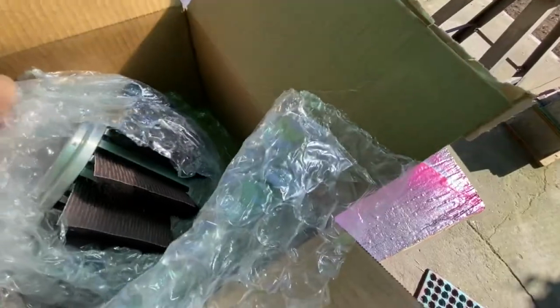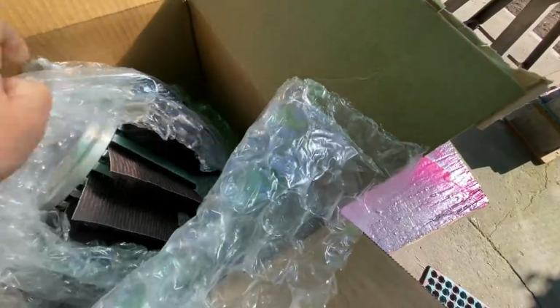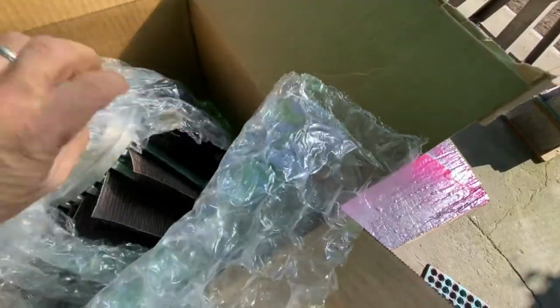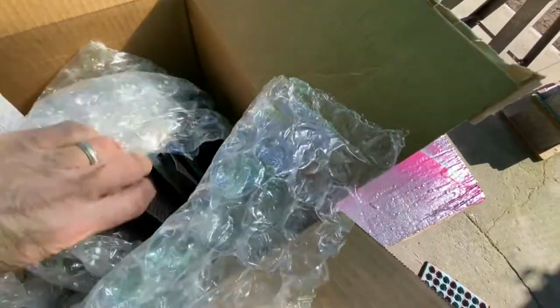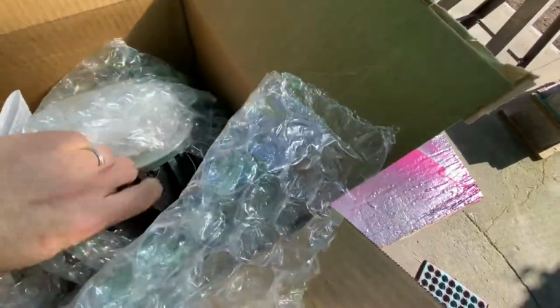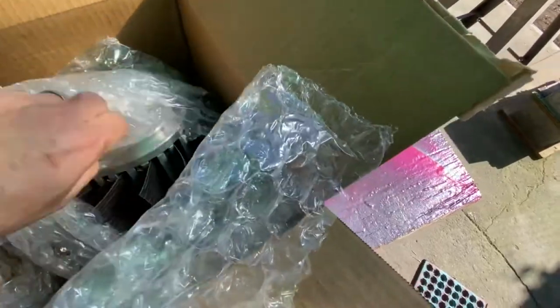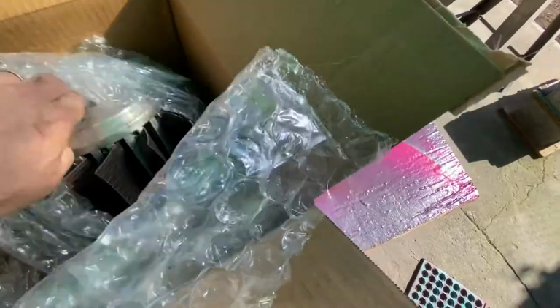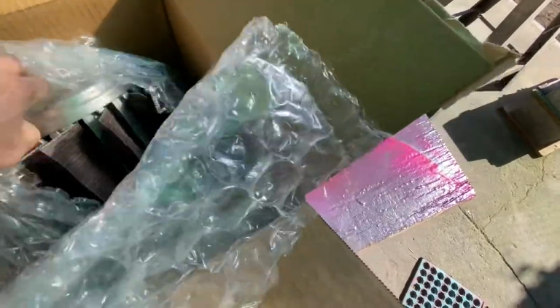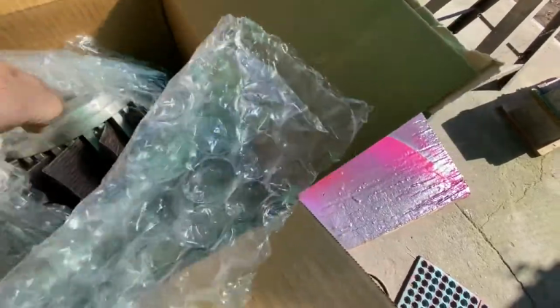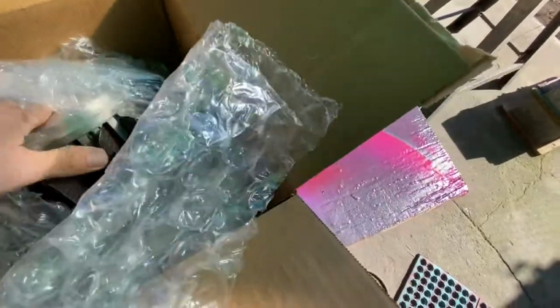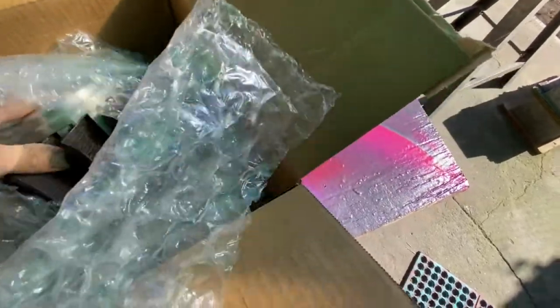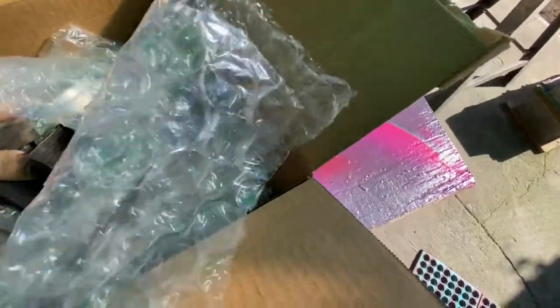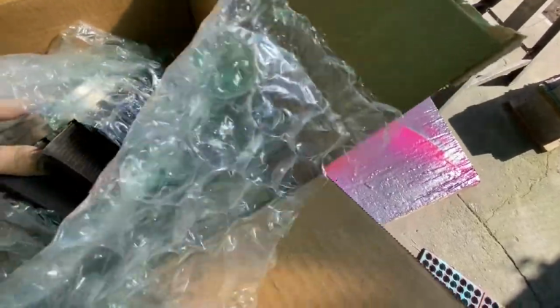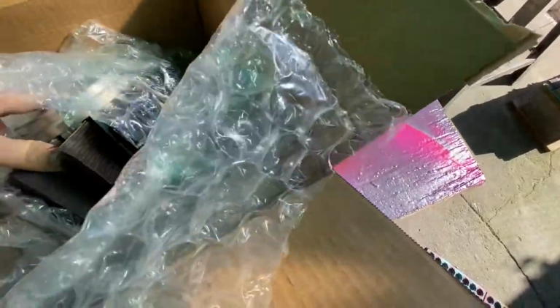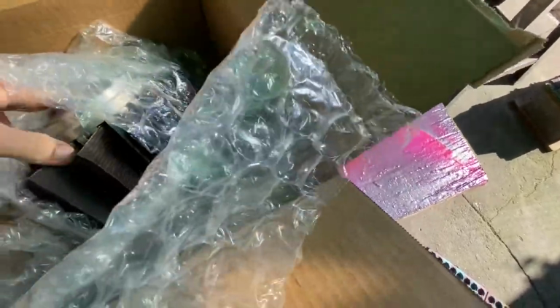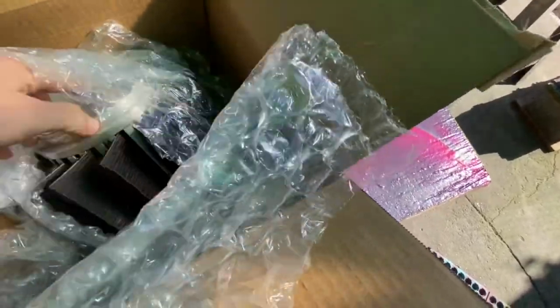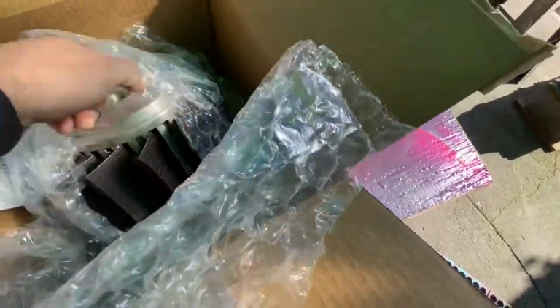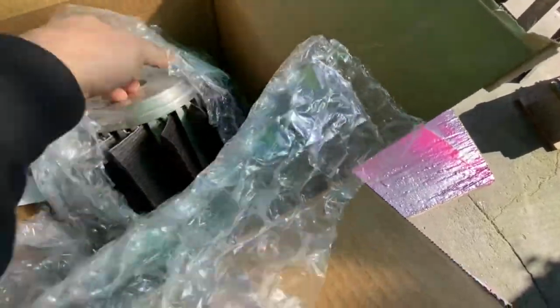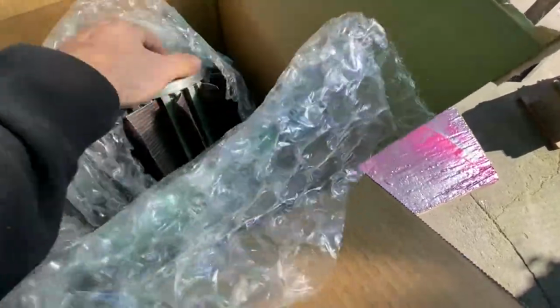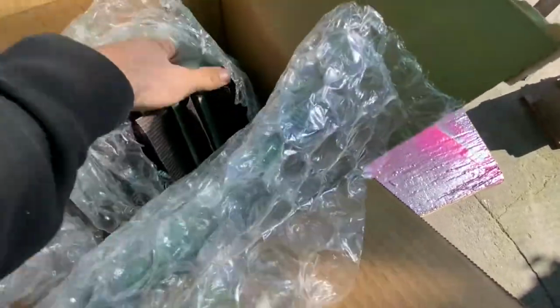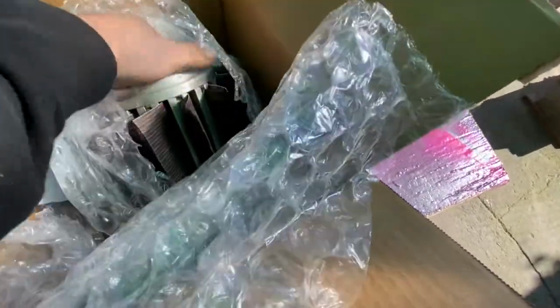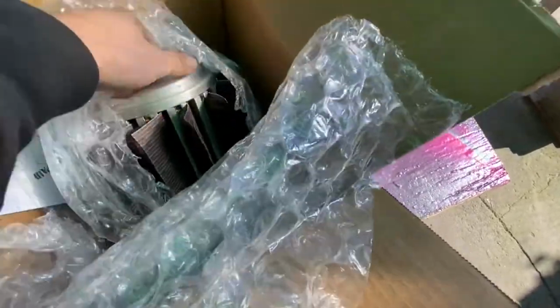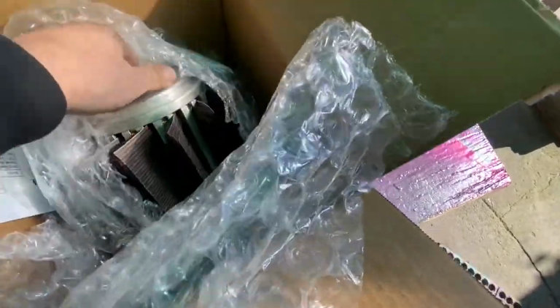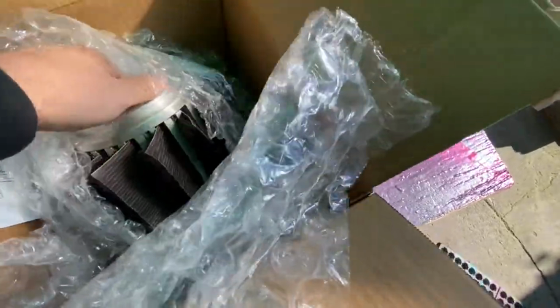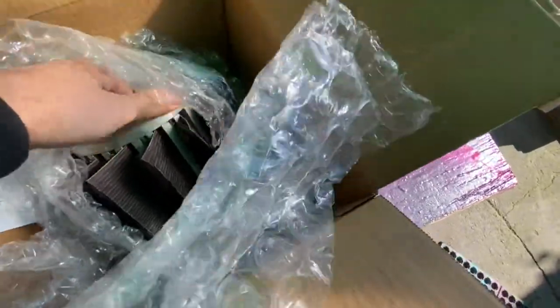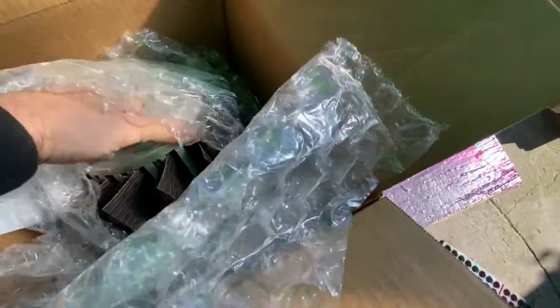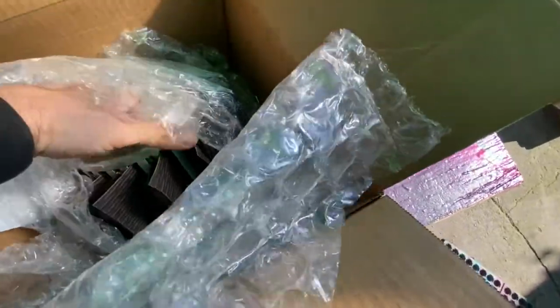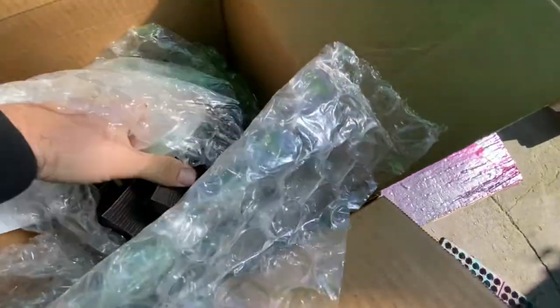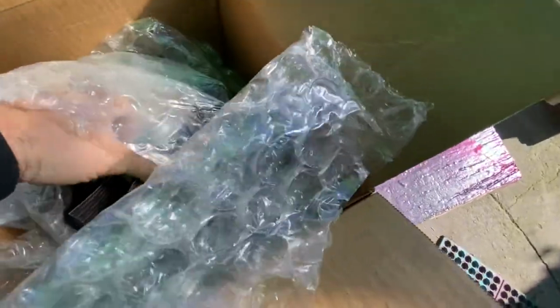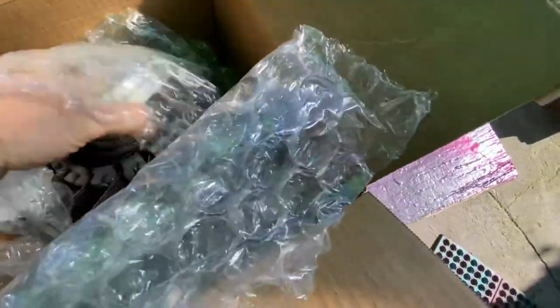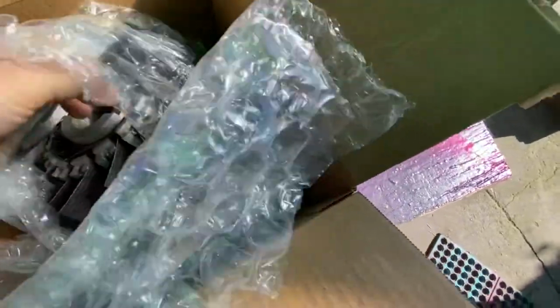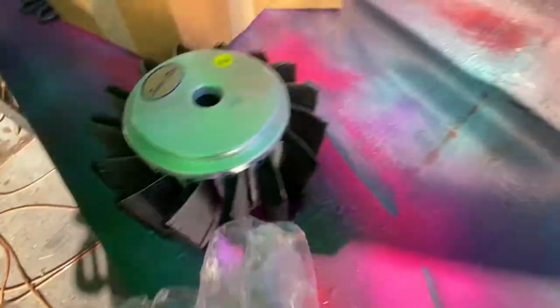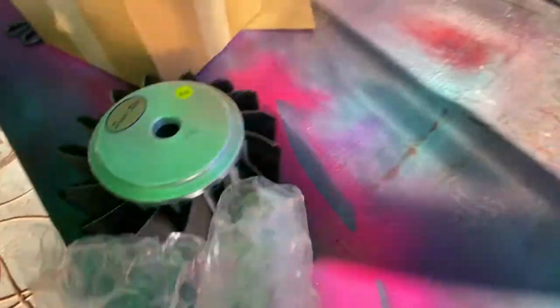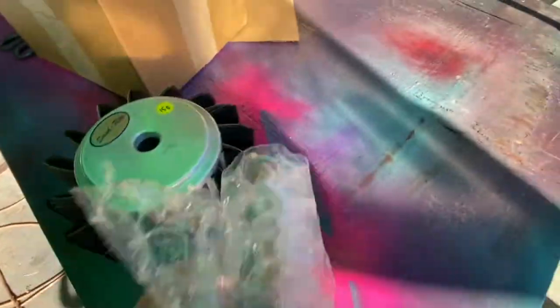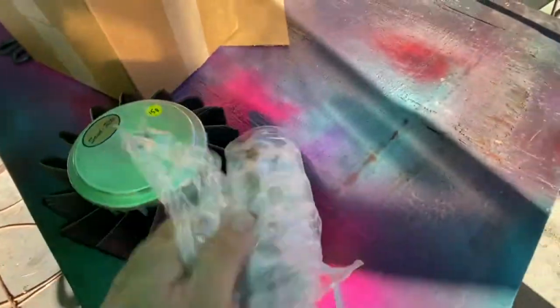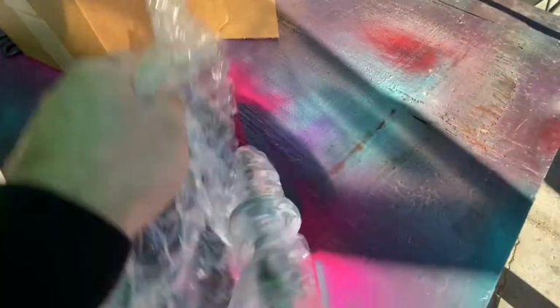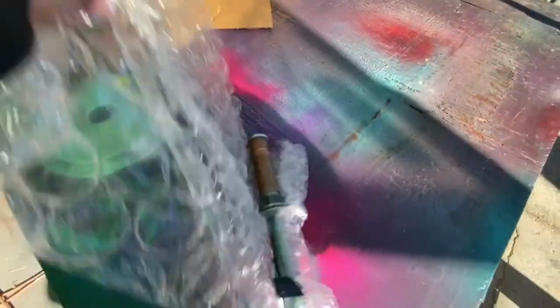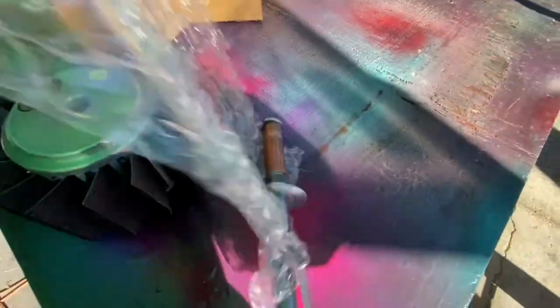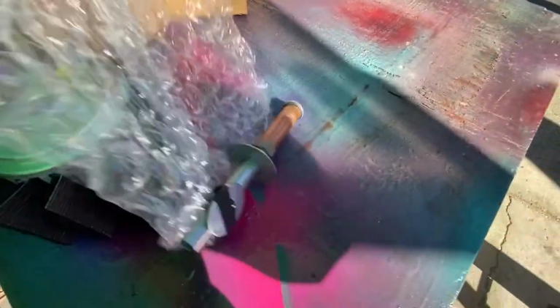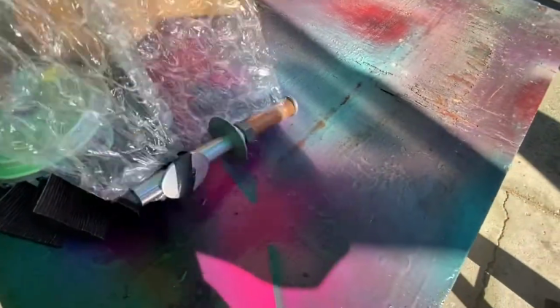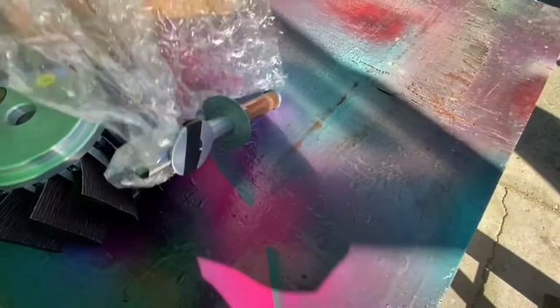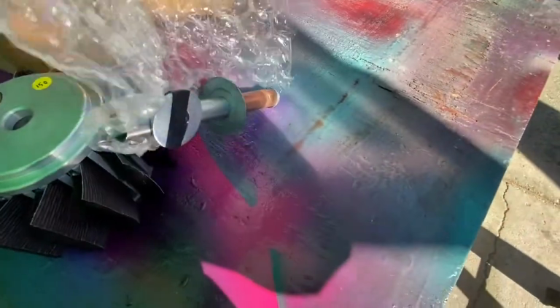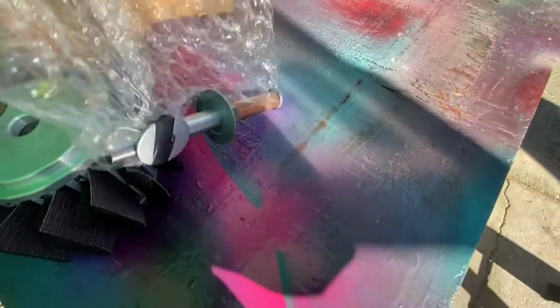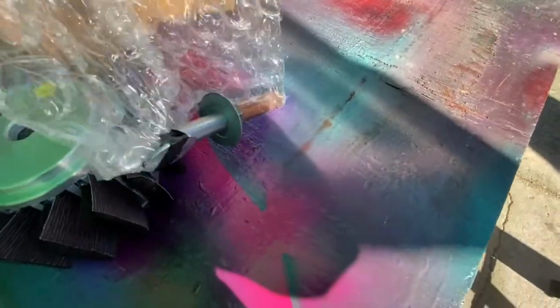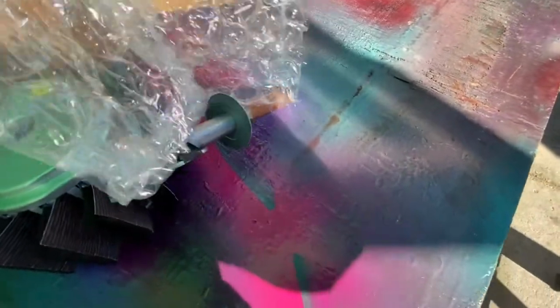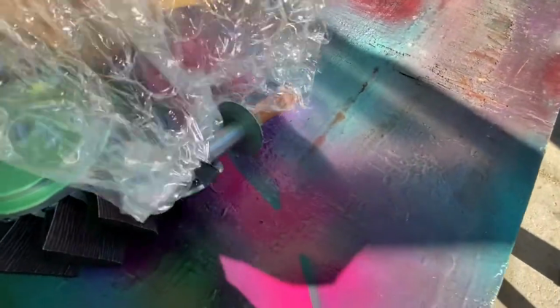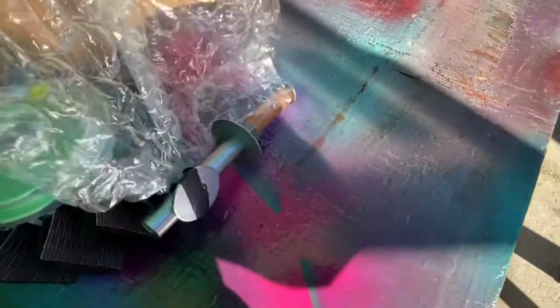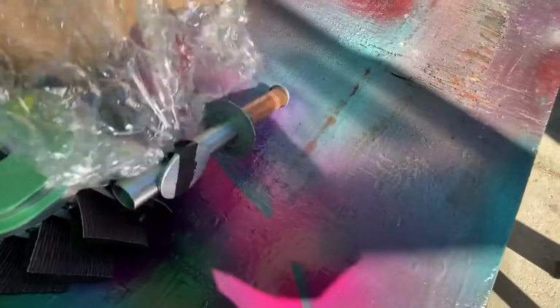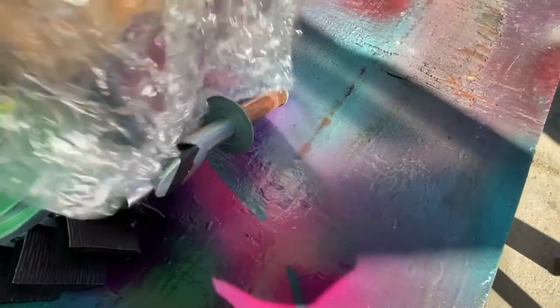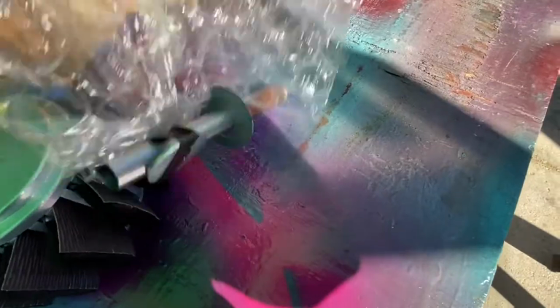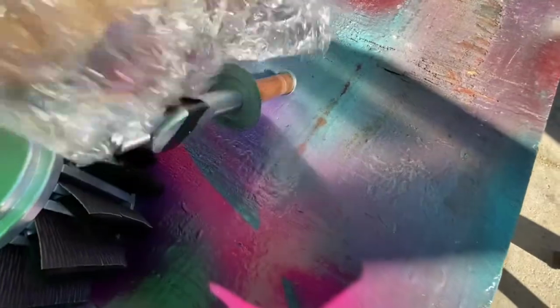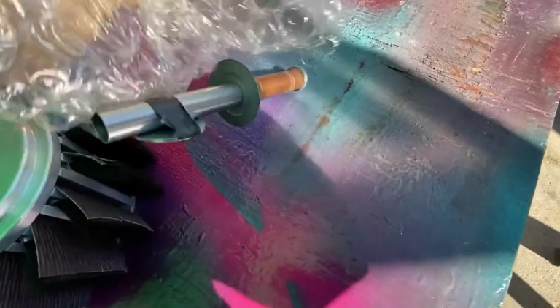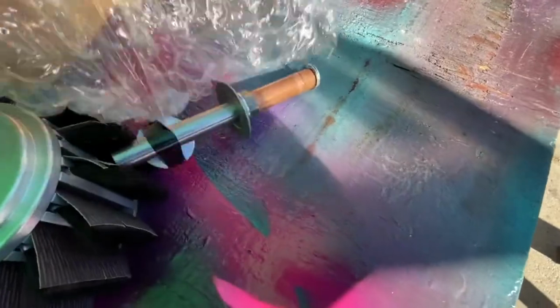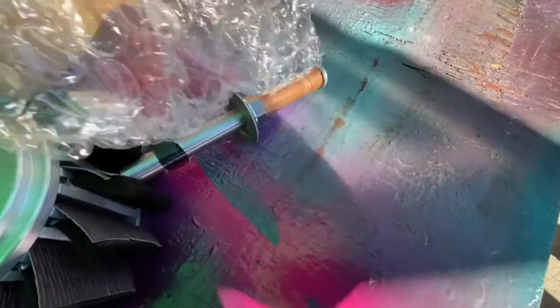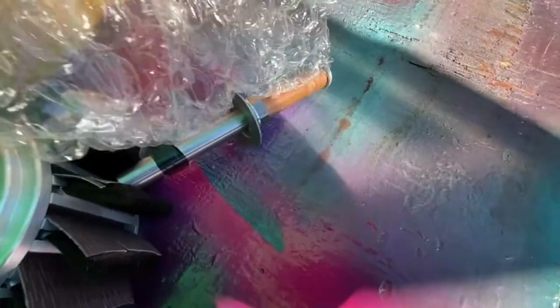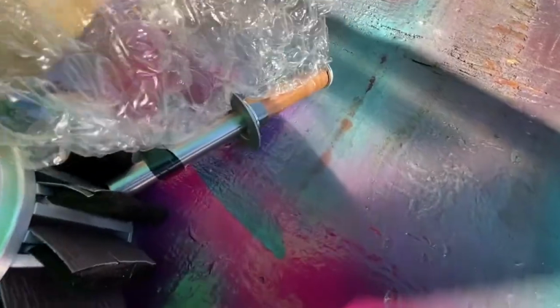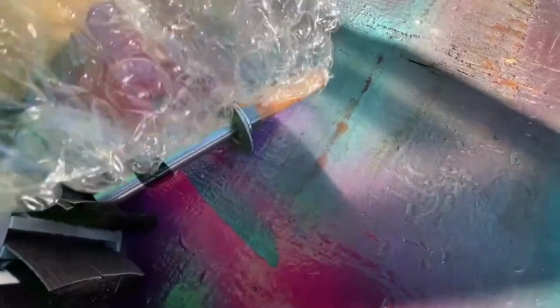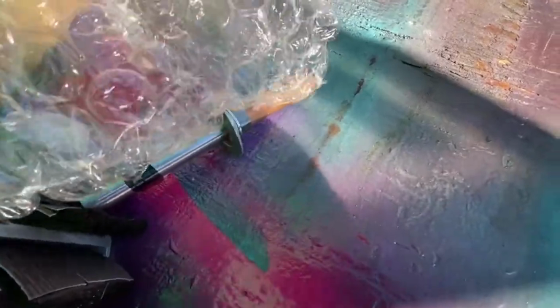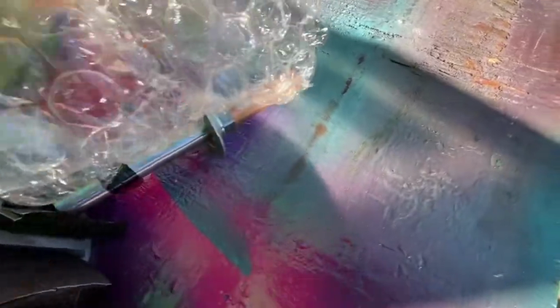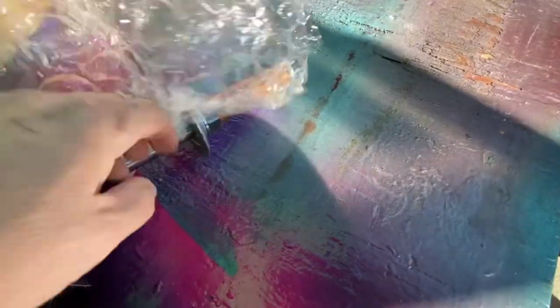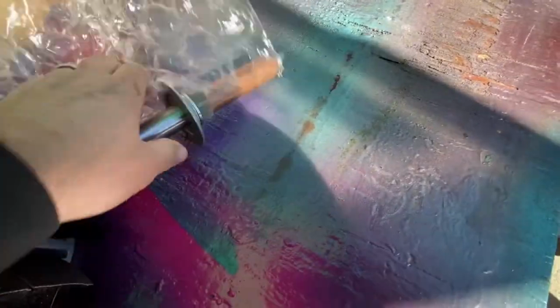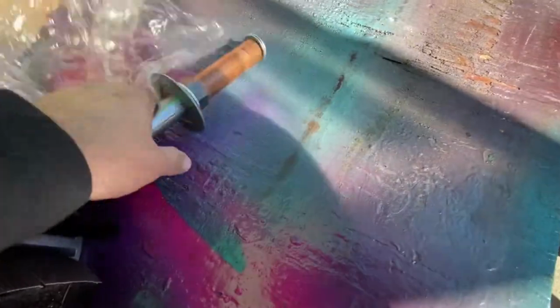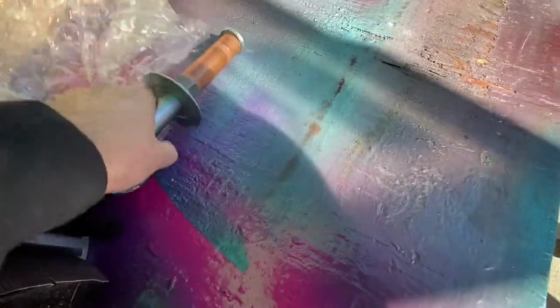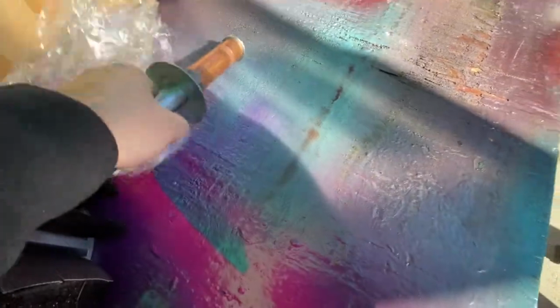A flap sander and another adapter sleeve.